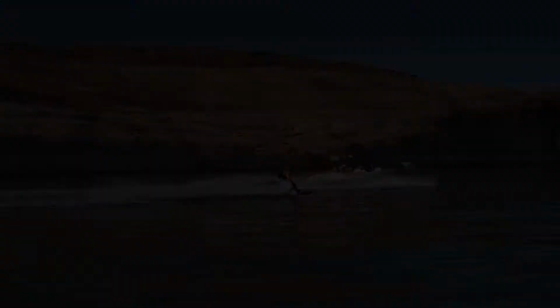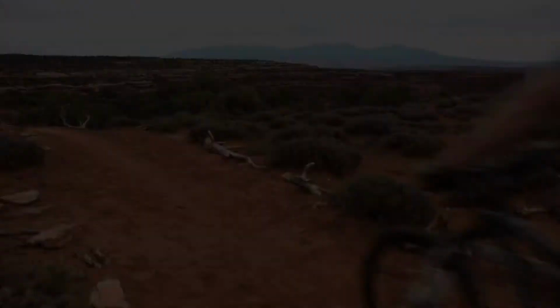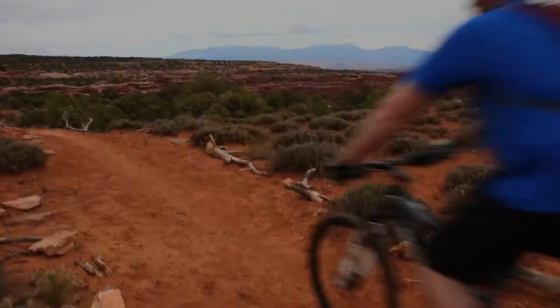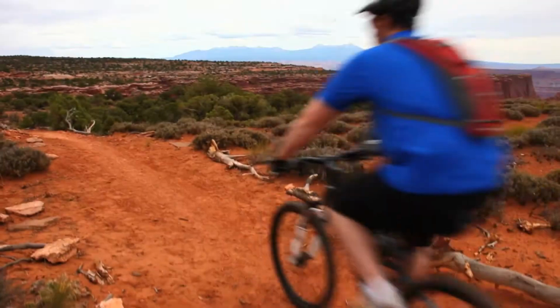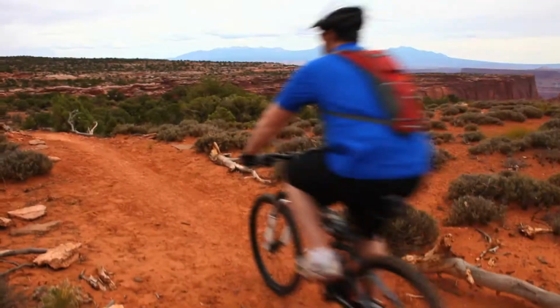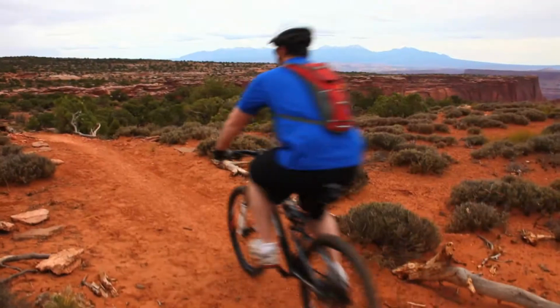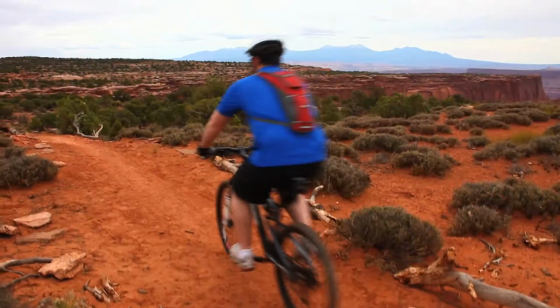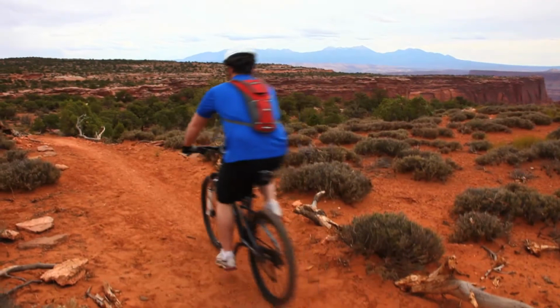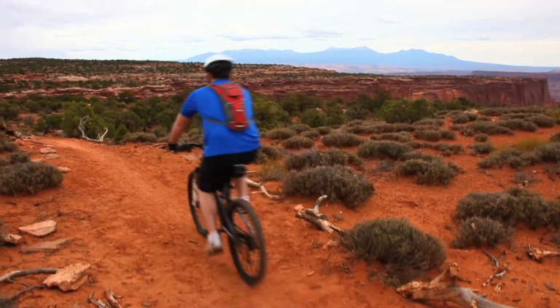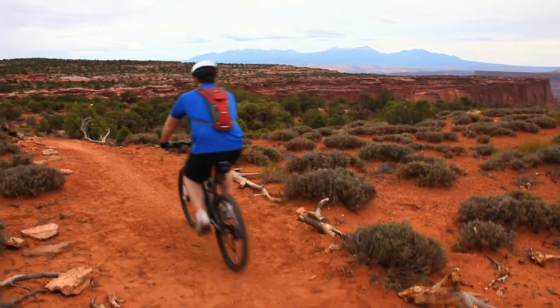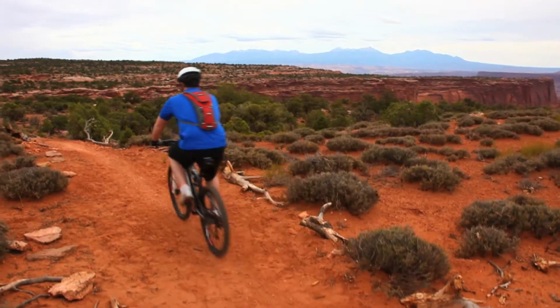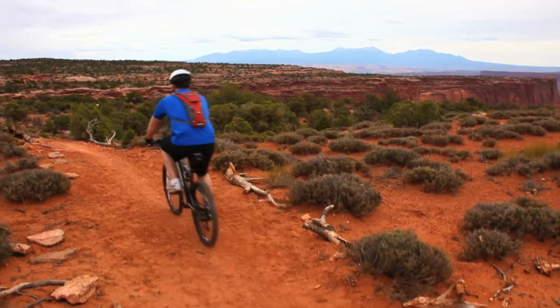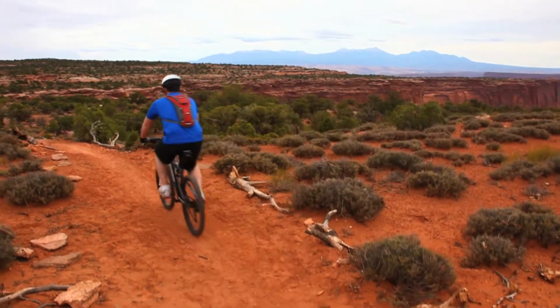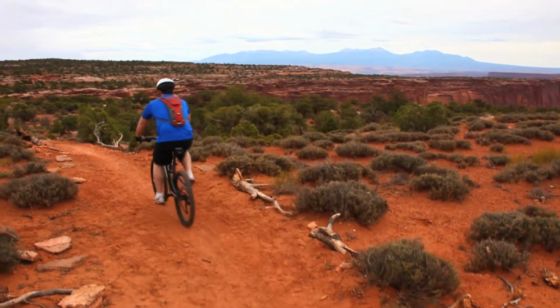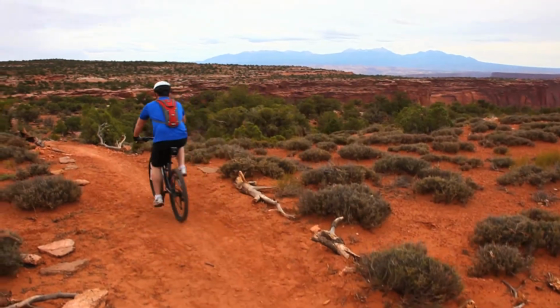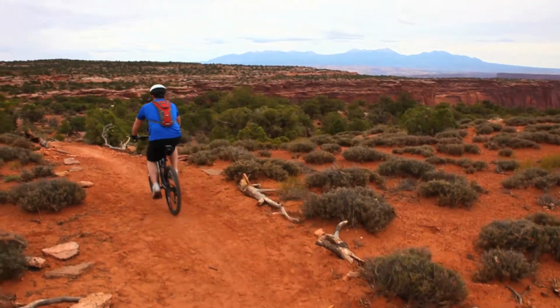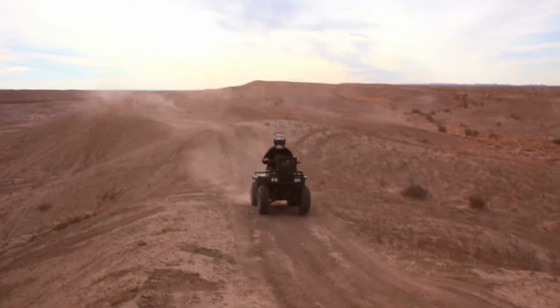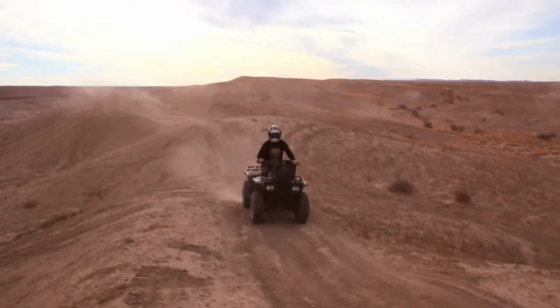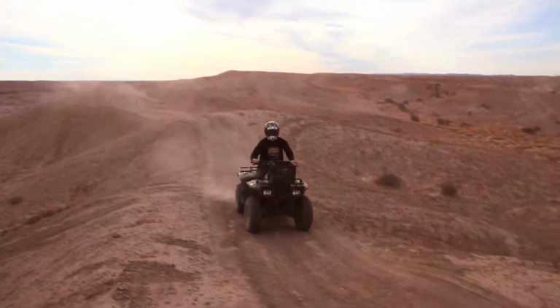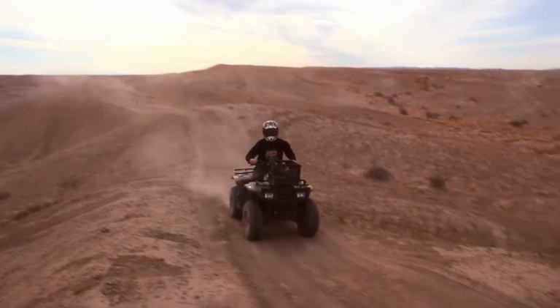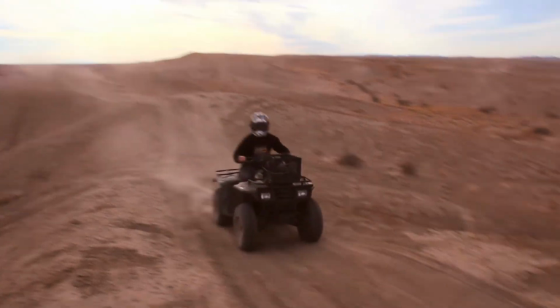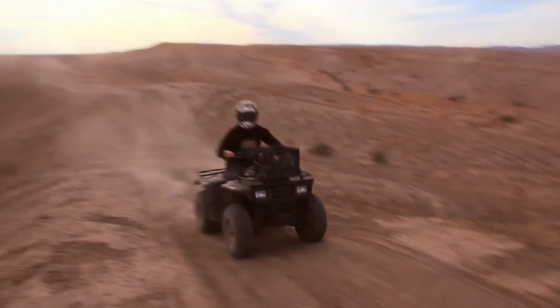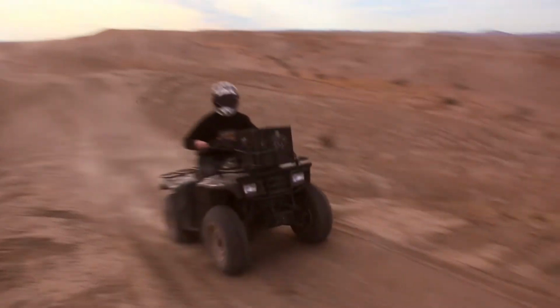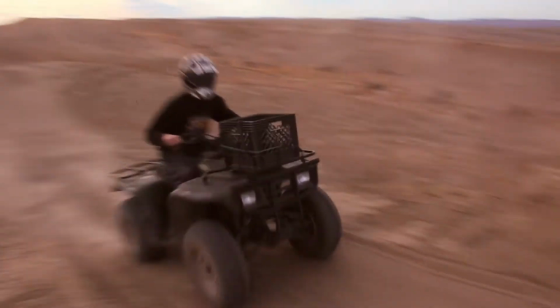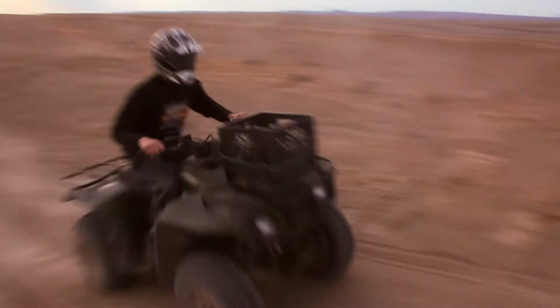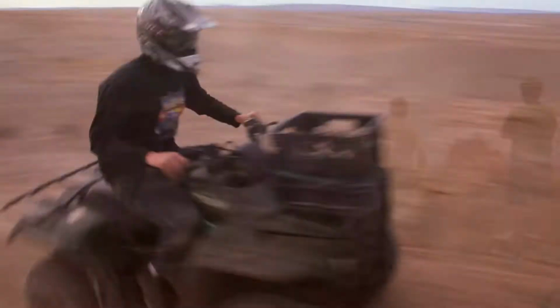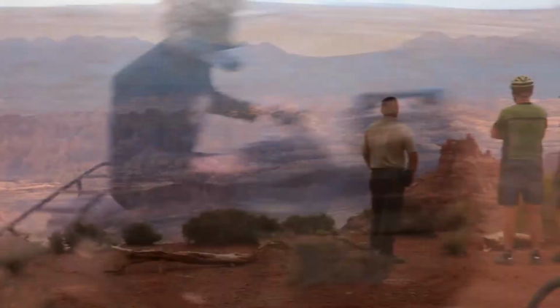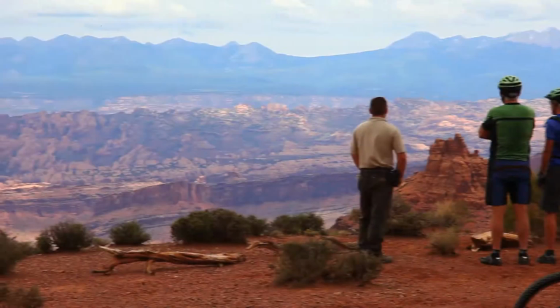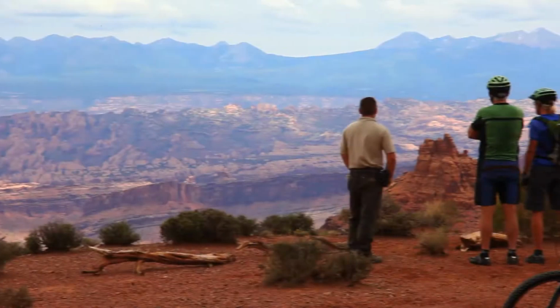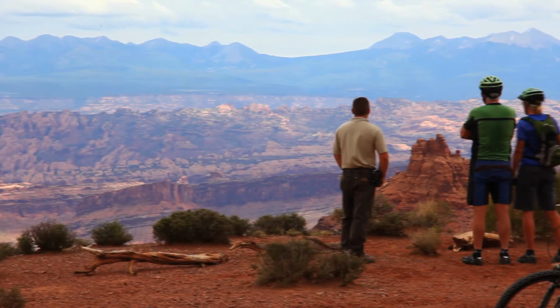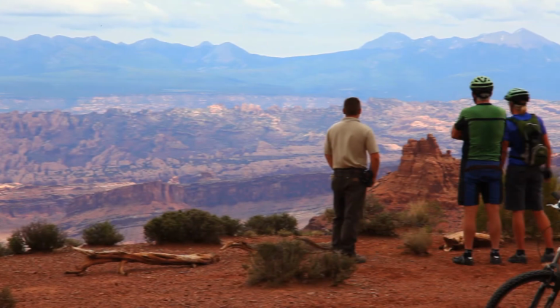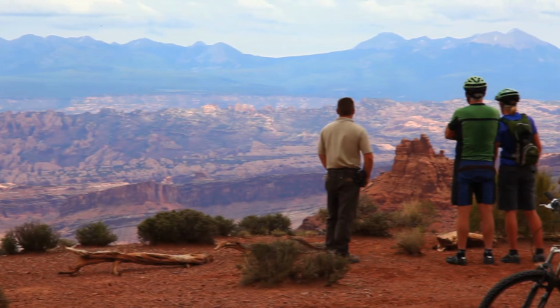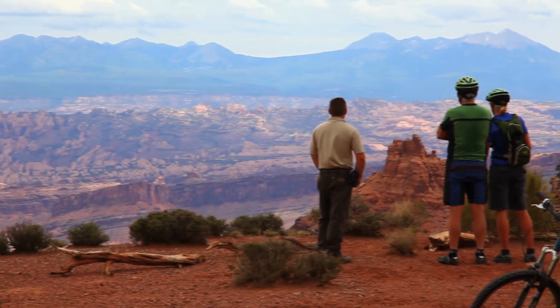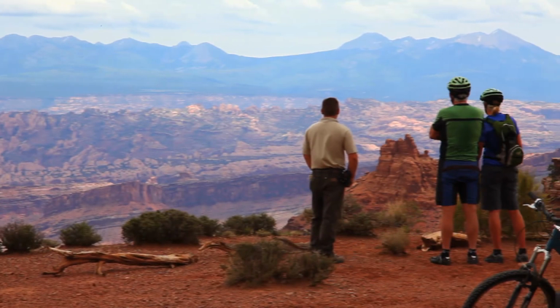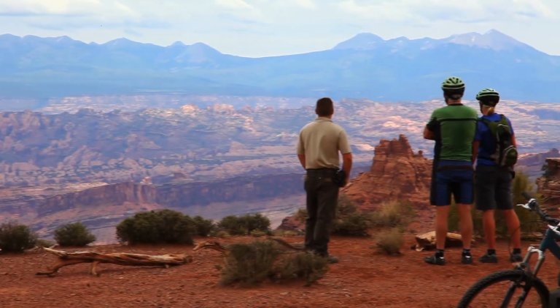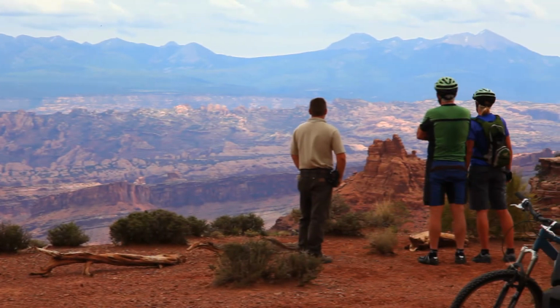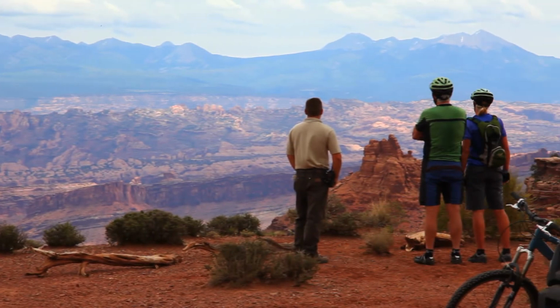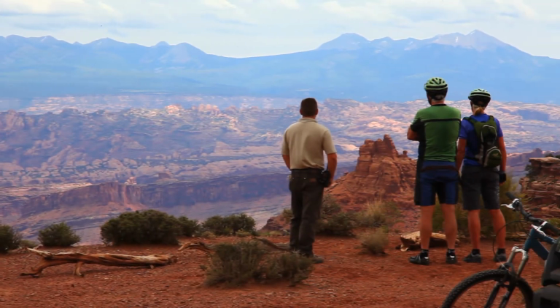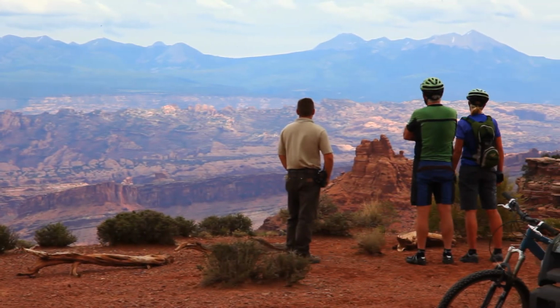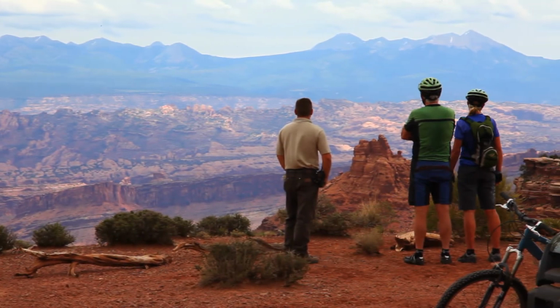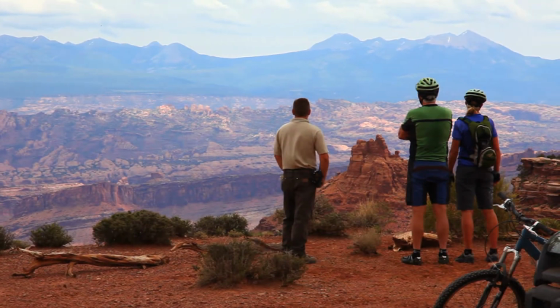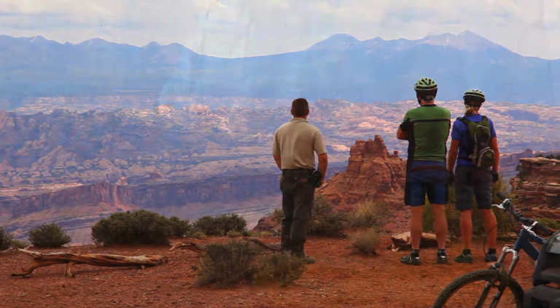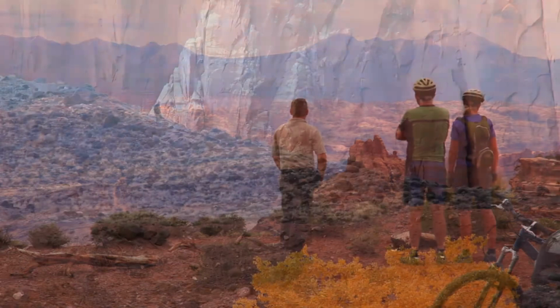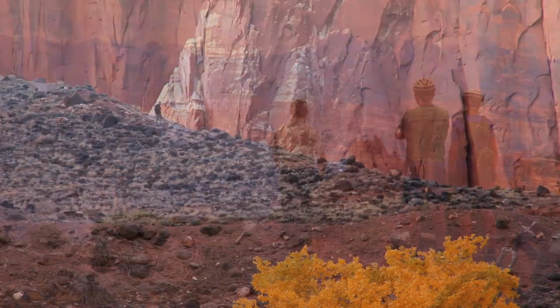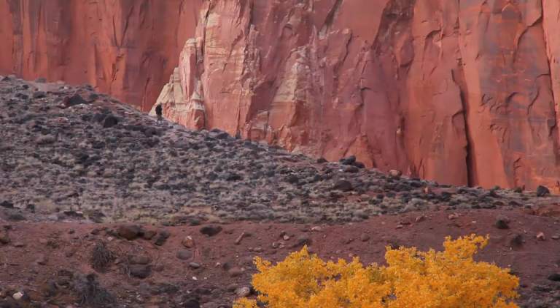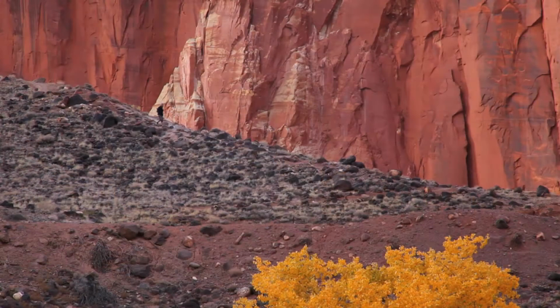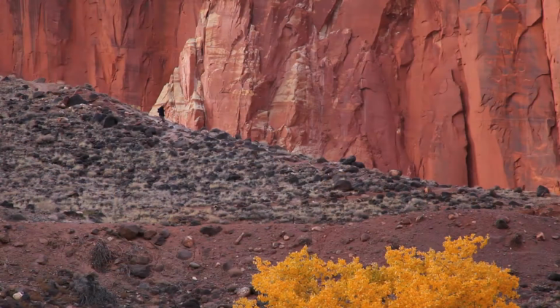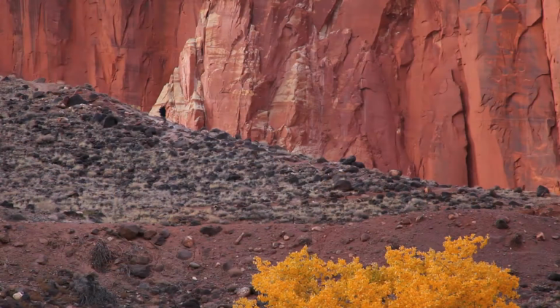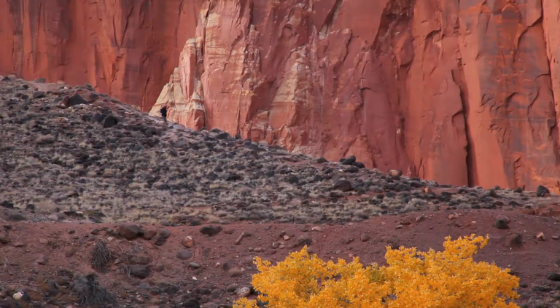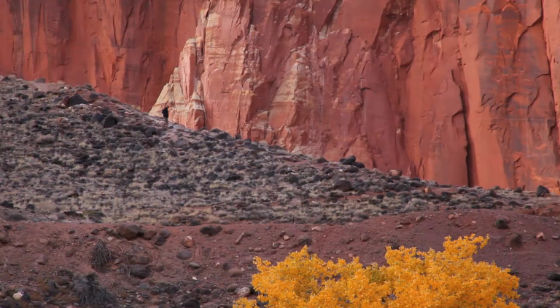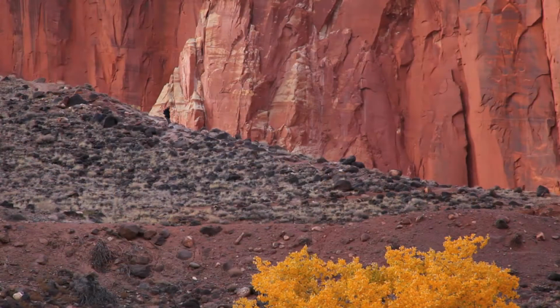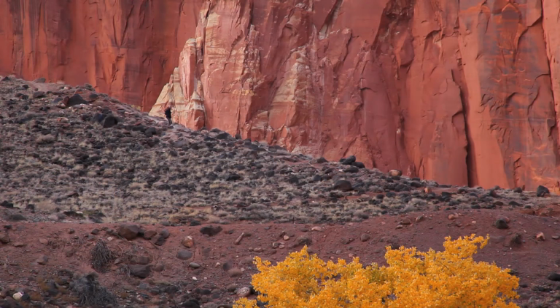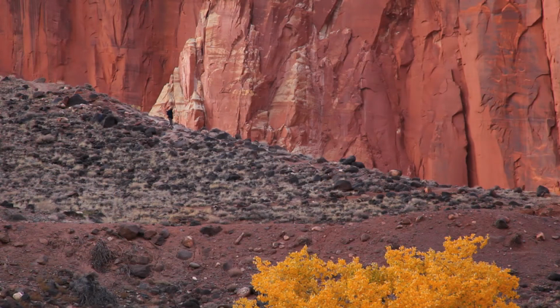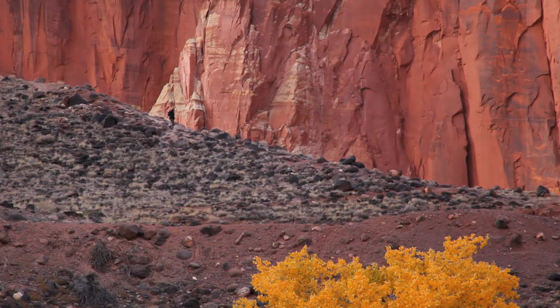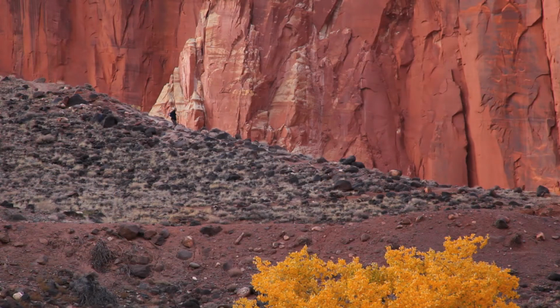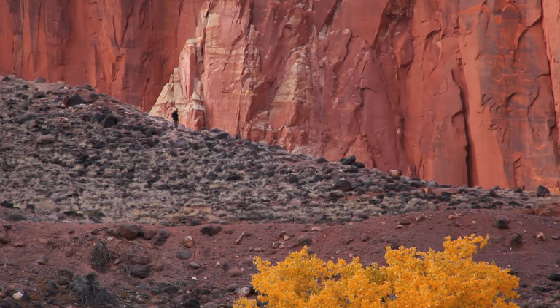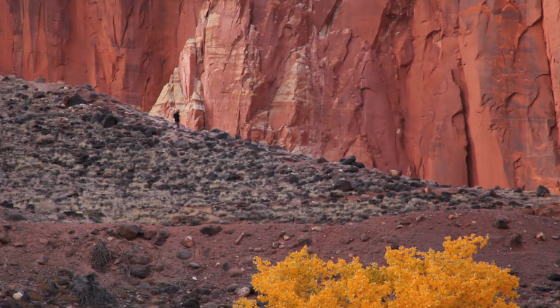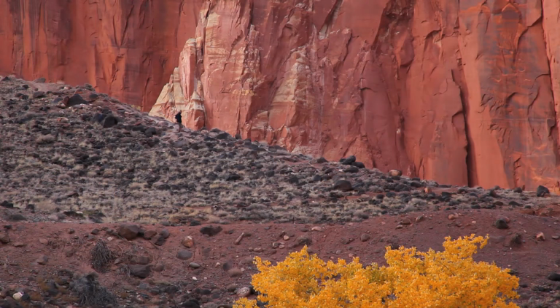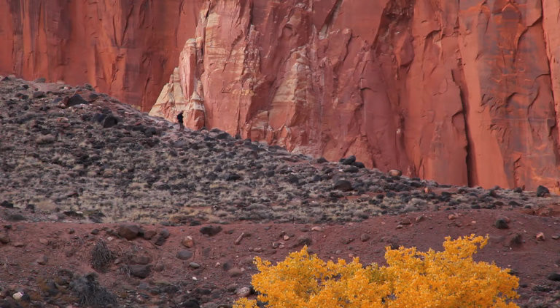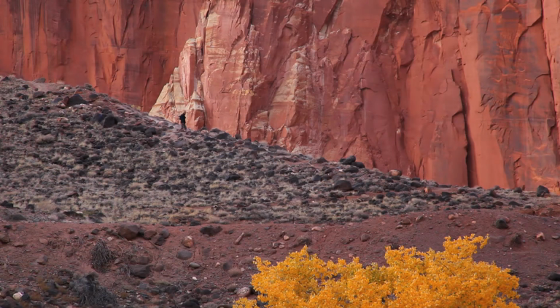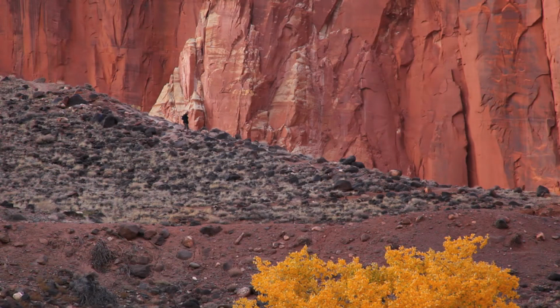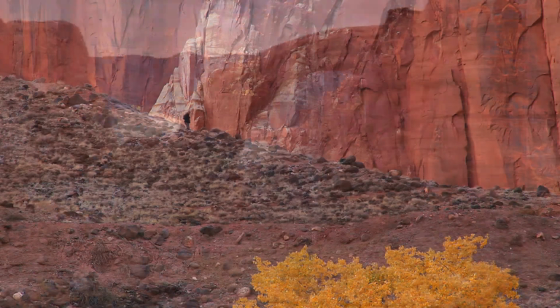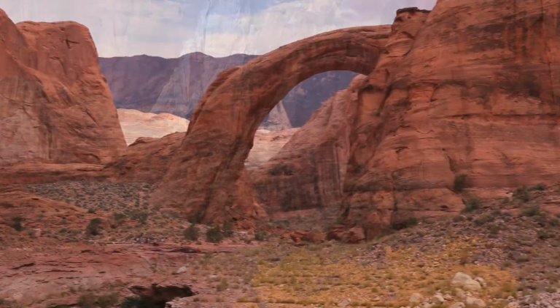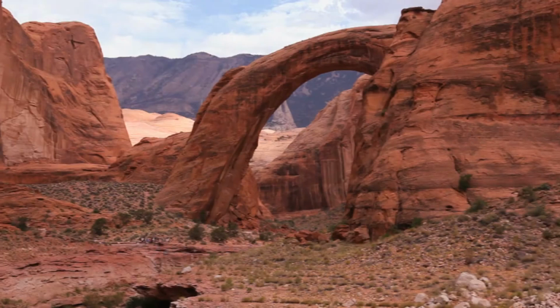Whether mountain biking, river rafting, ATVing or sightseeing, Green River offers itself as a base for enjoyment in southeastern Utah.